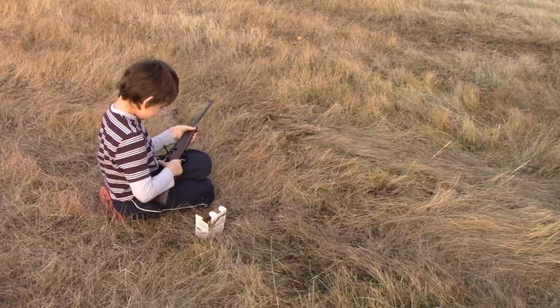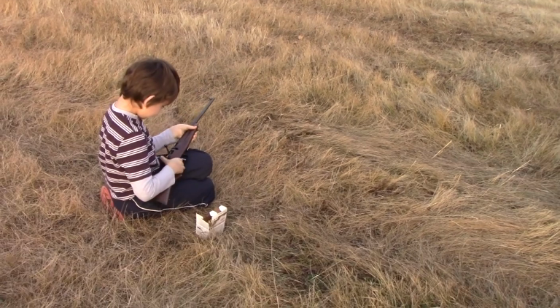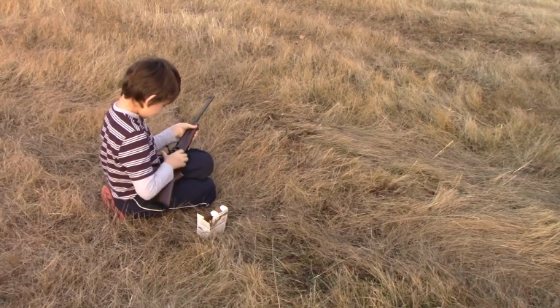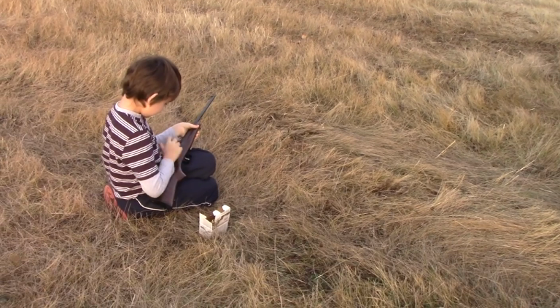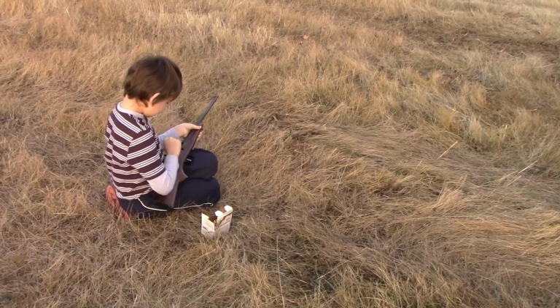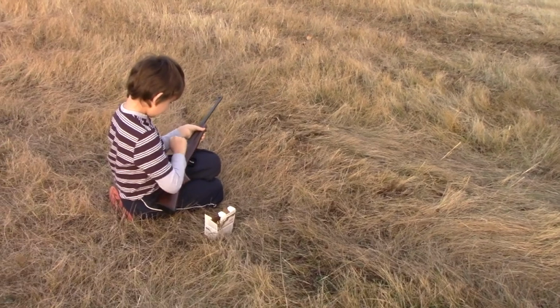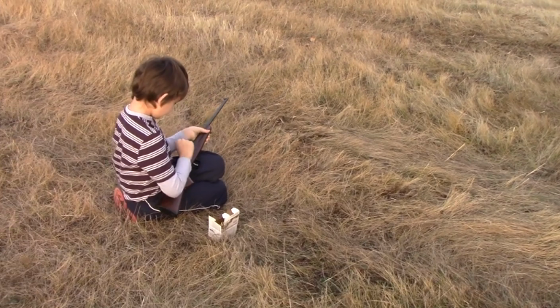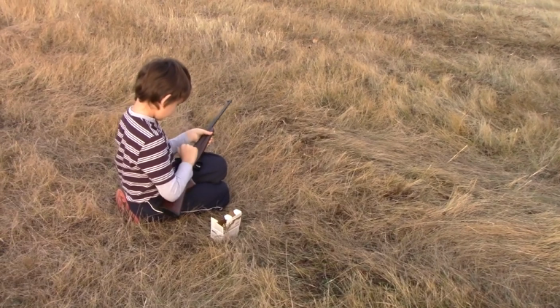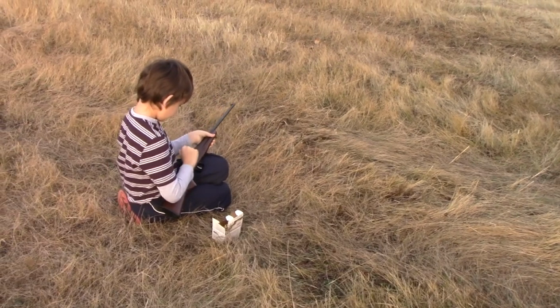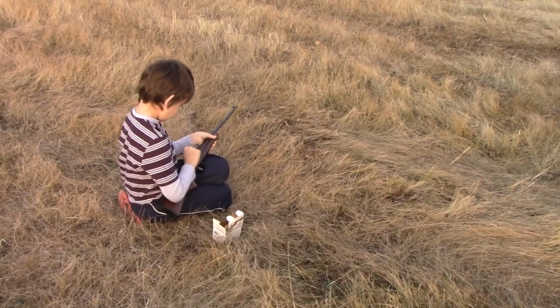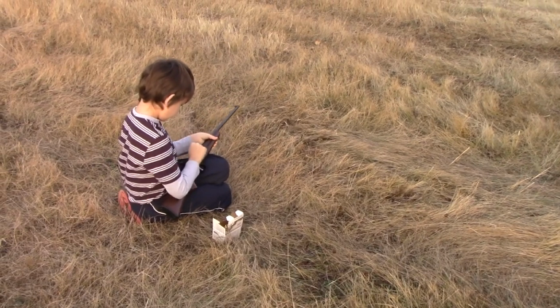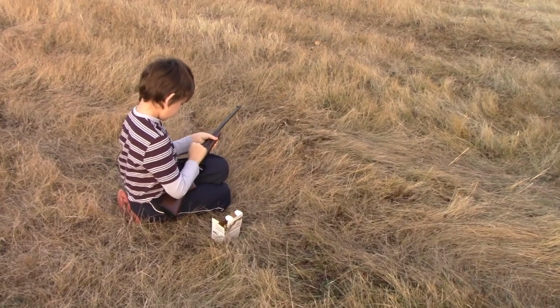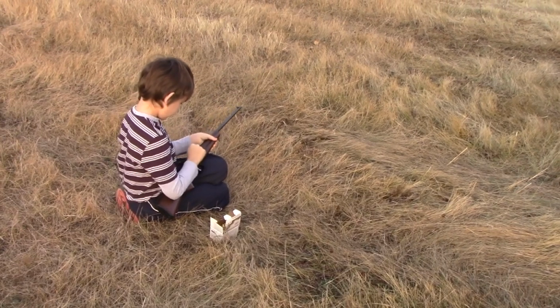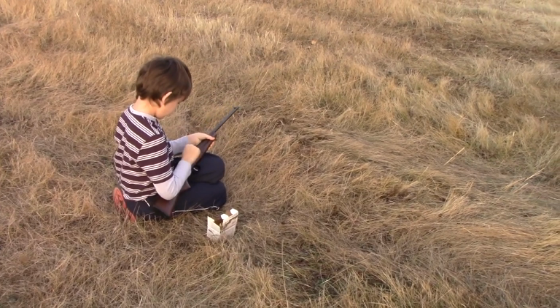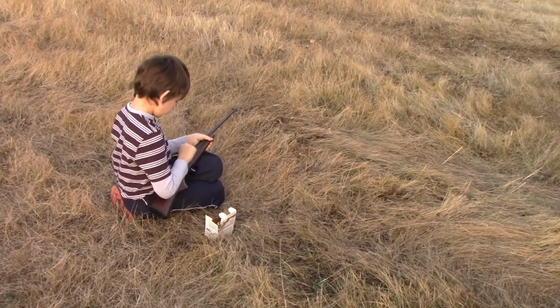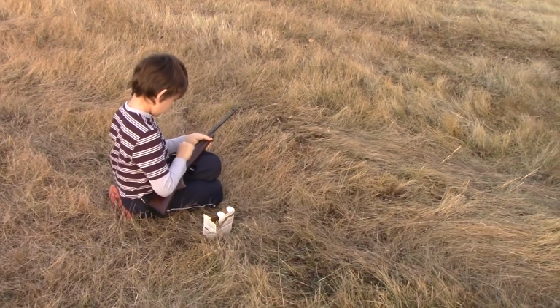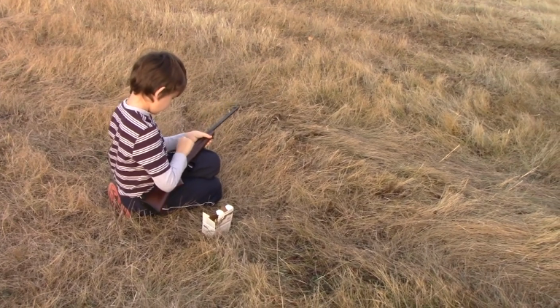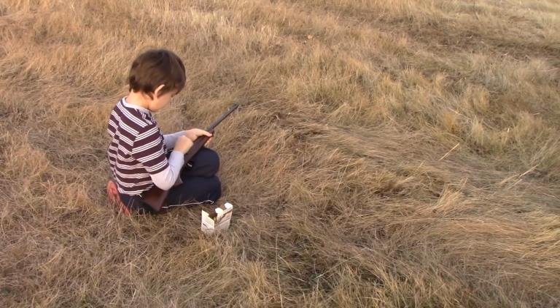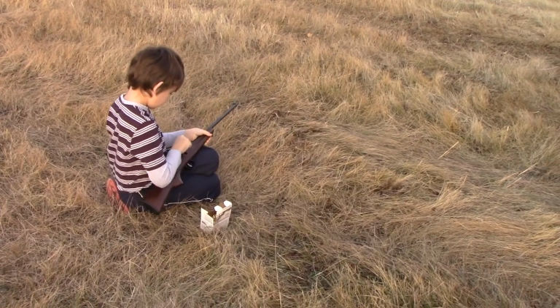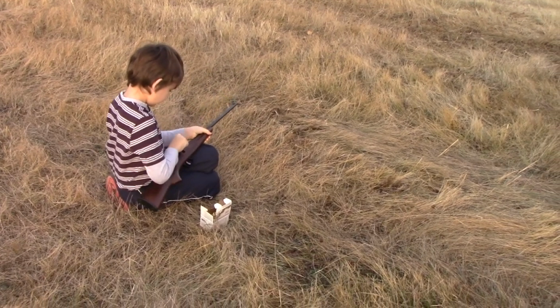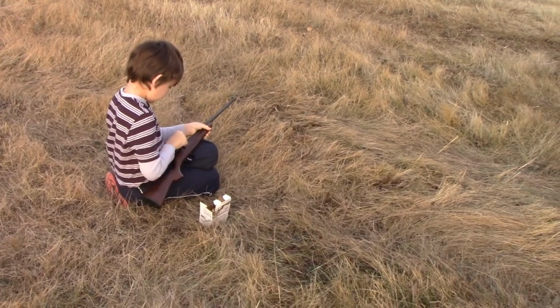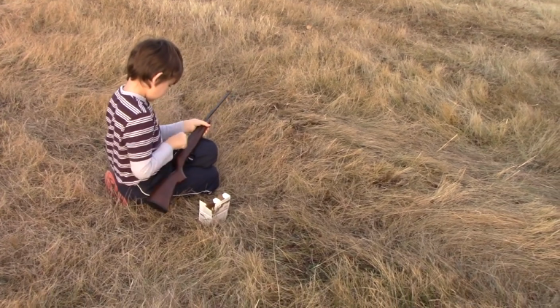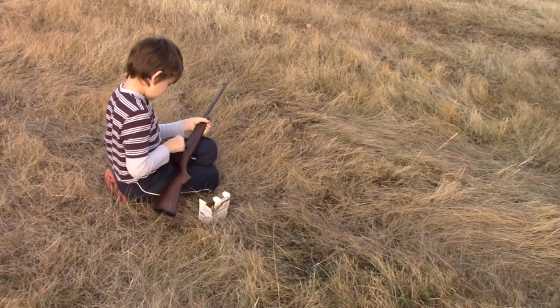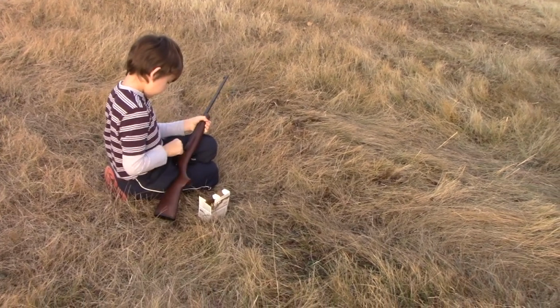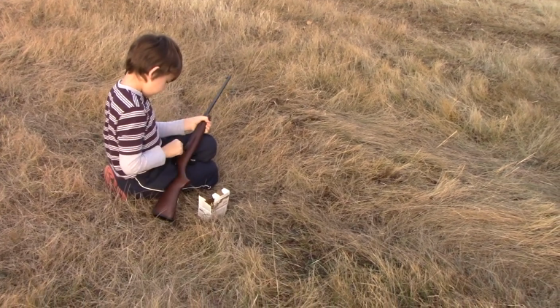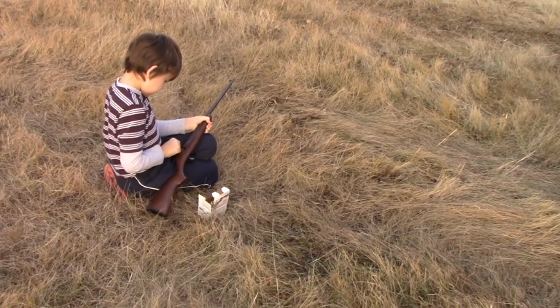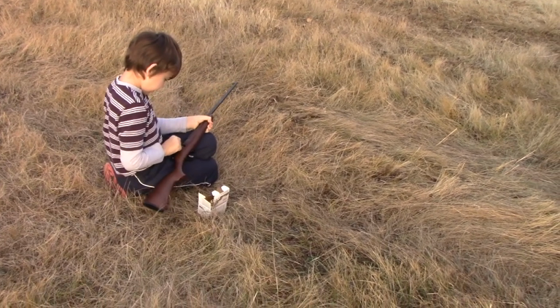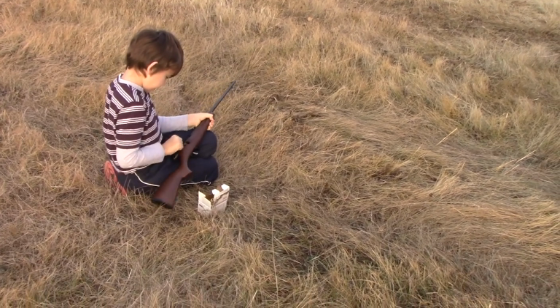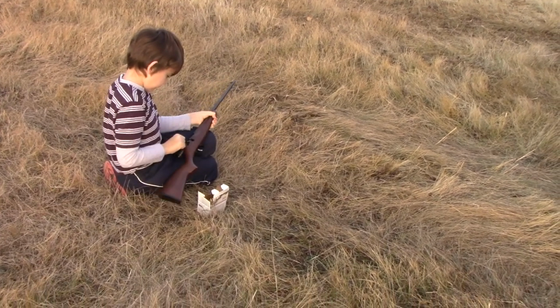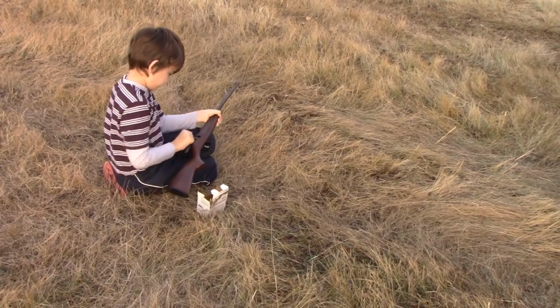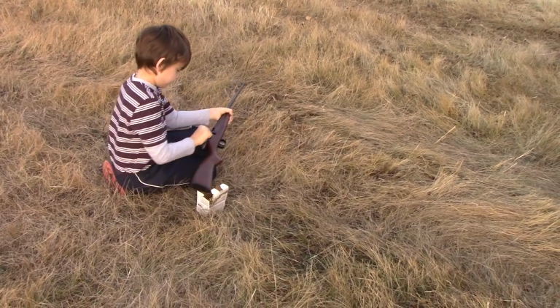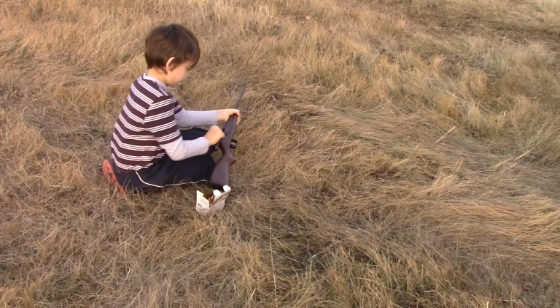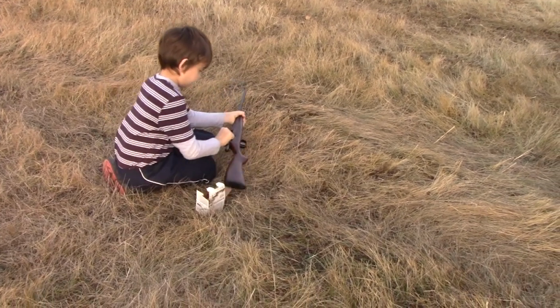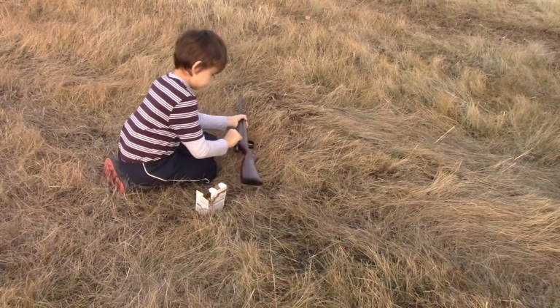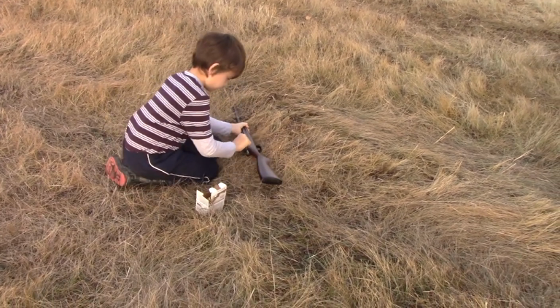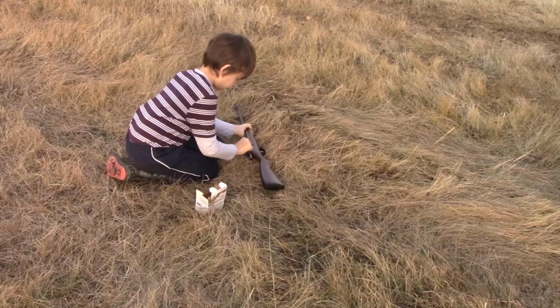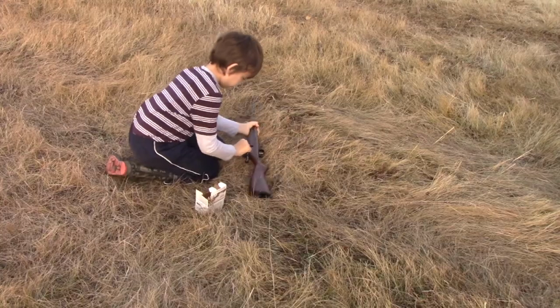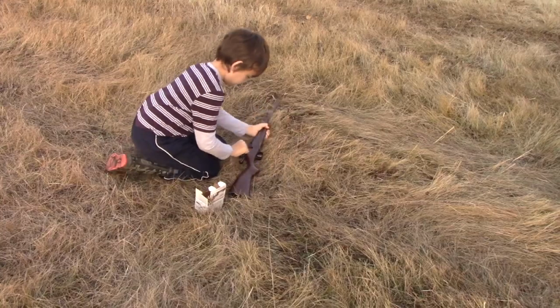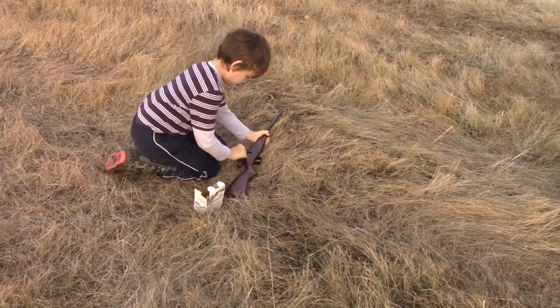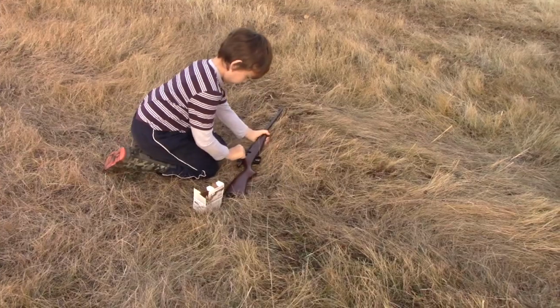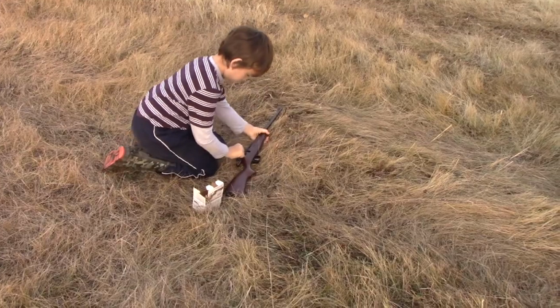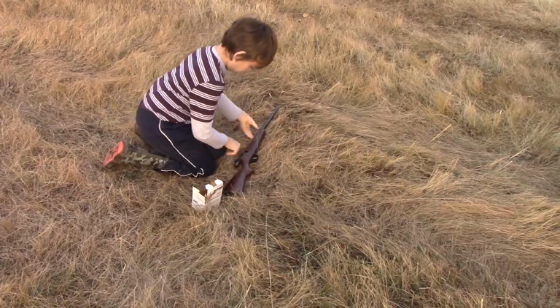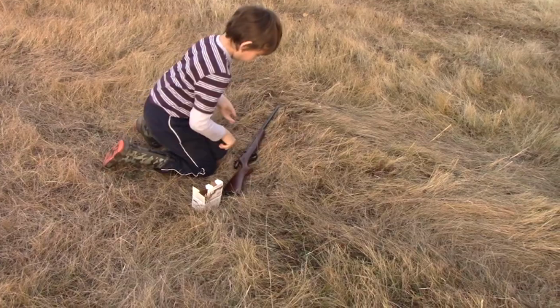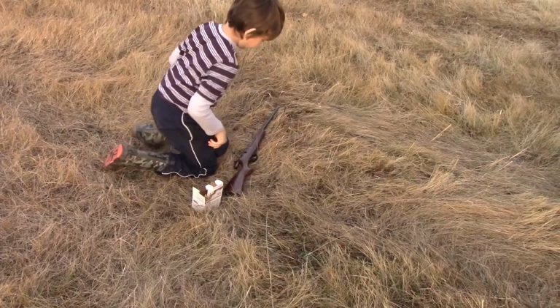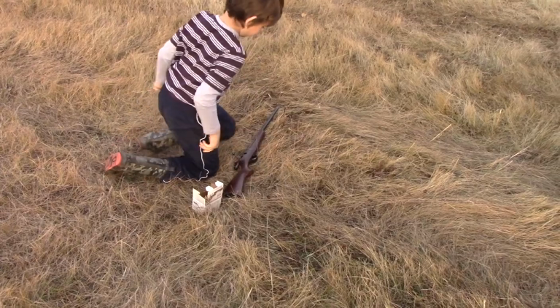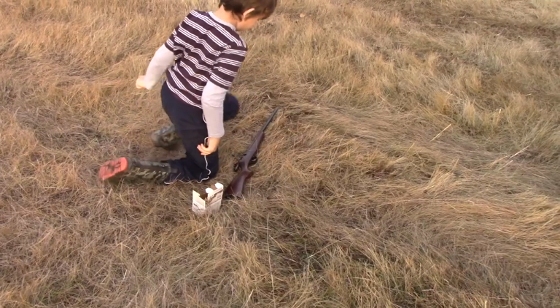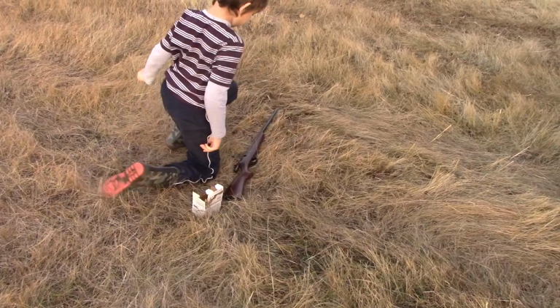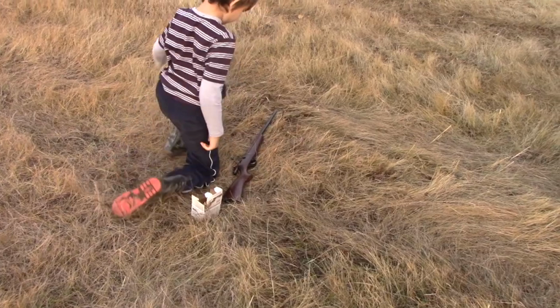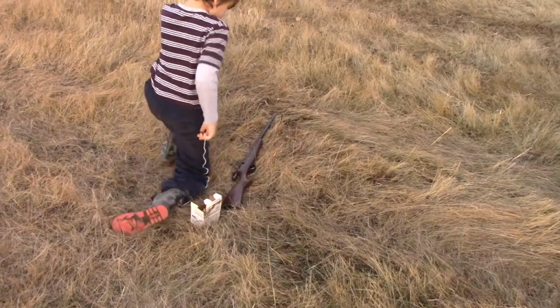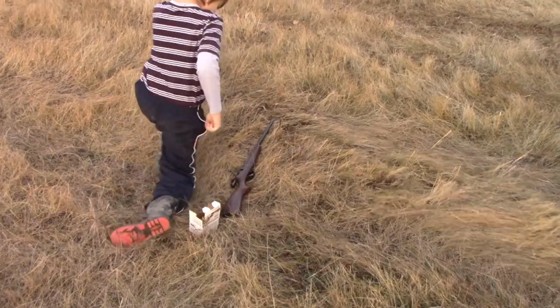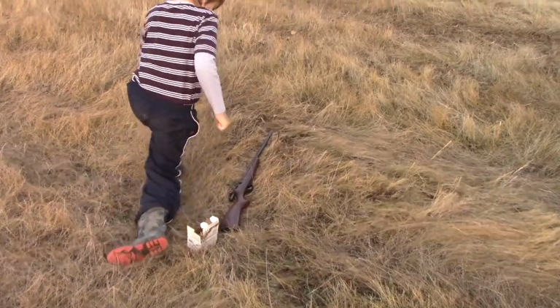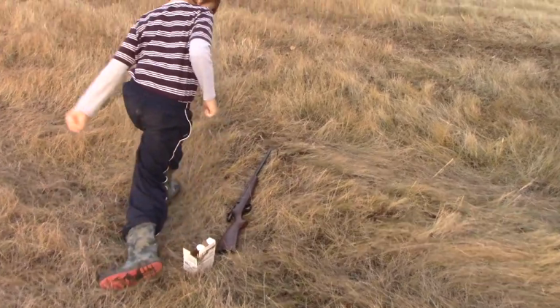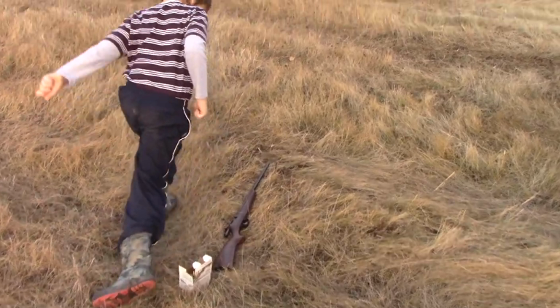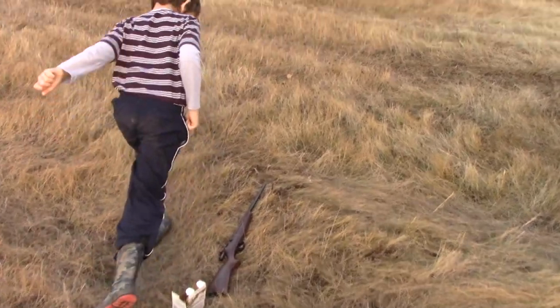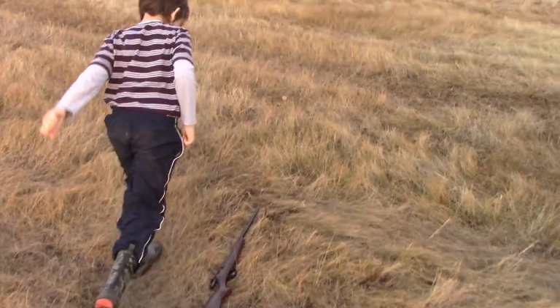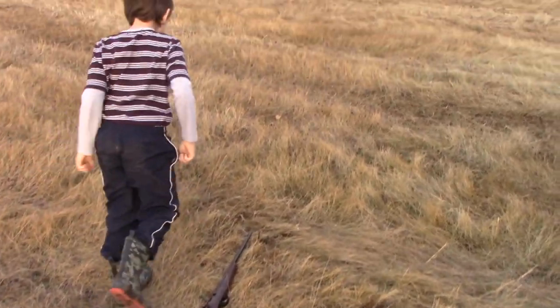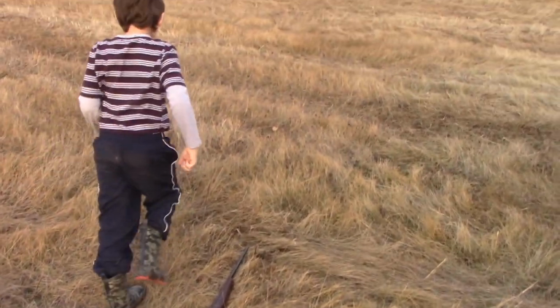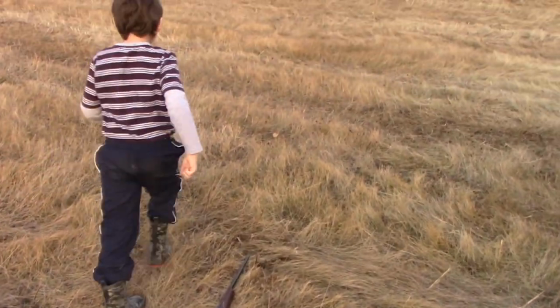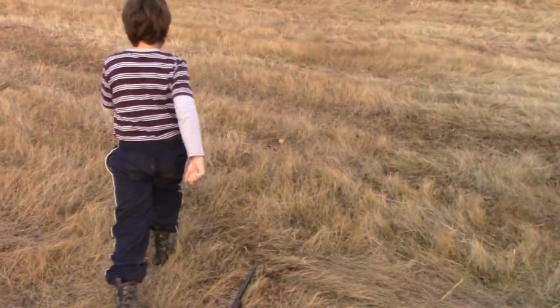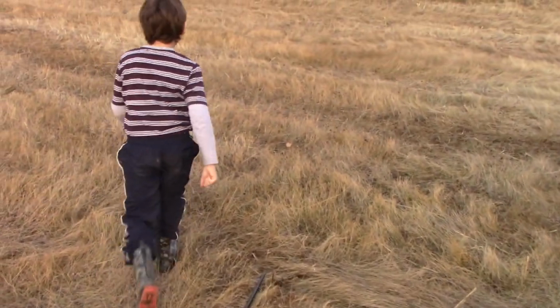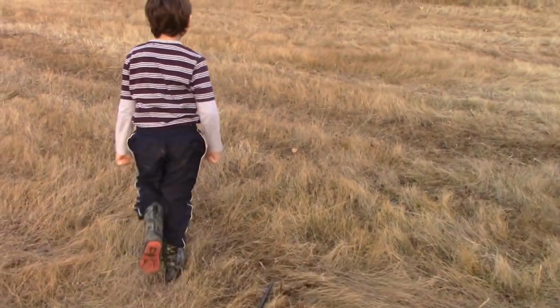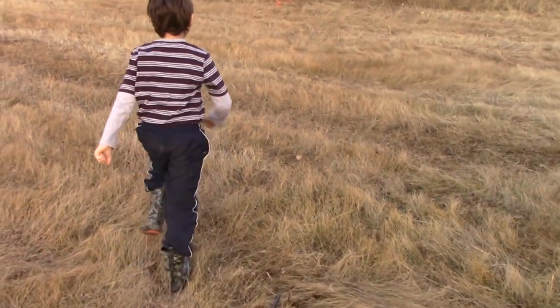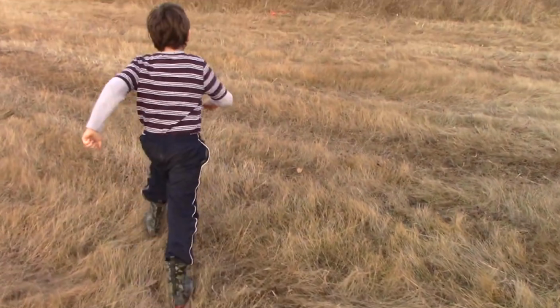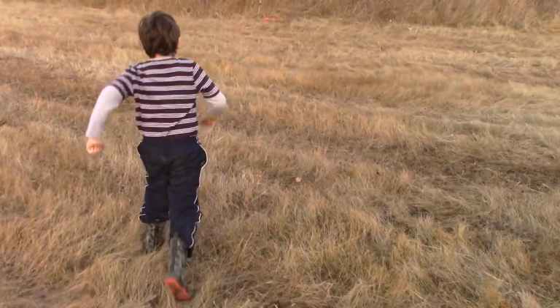You leave the gun open and lay it on the ground on its side. Yeah, leave it open like that. And then we can go up and fix that target.